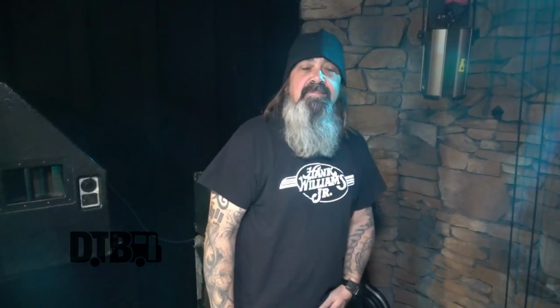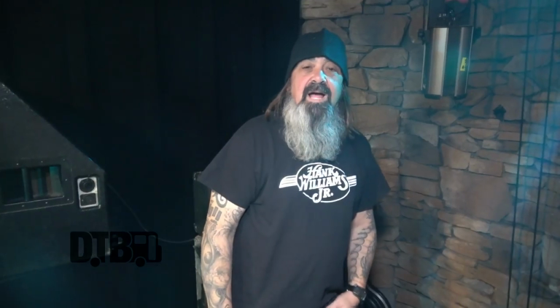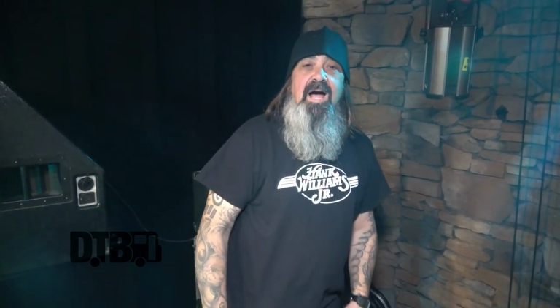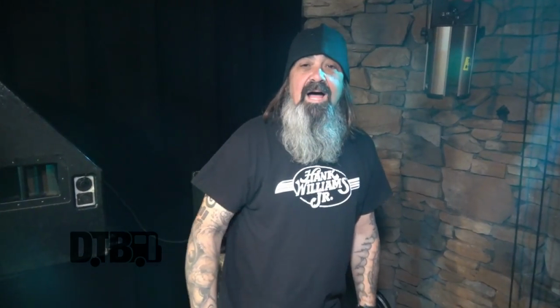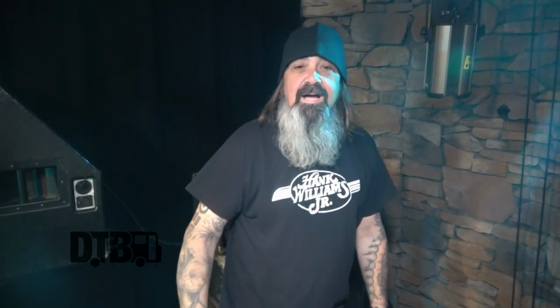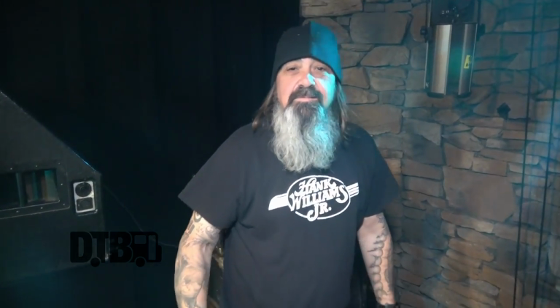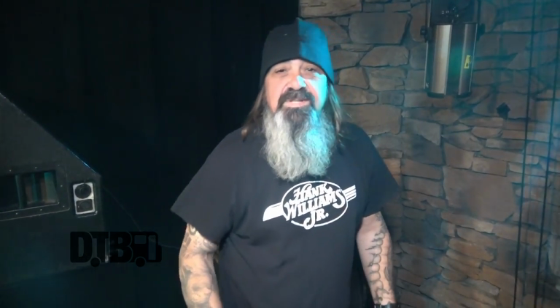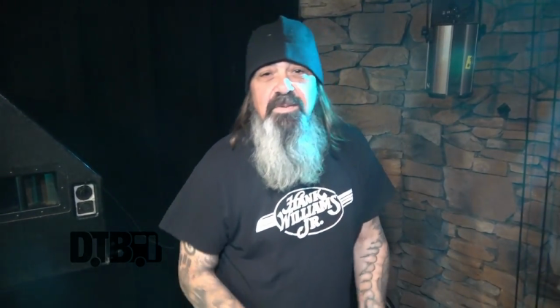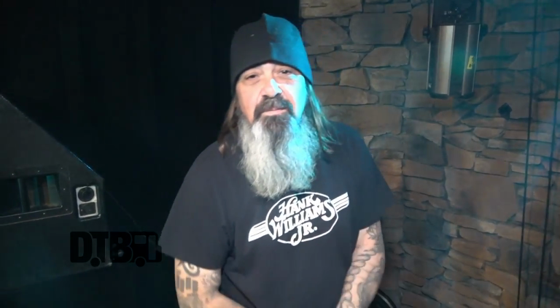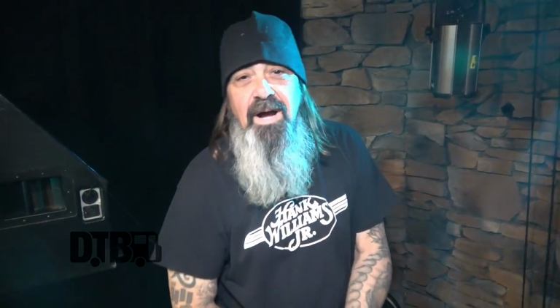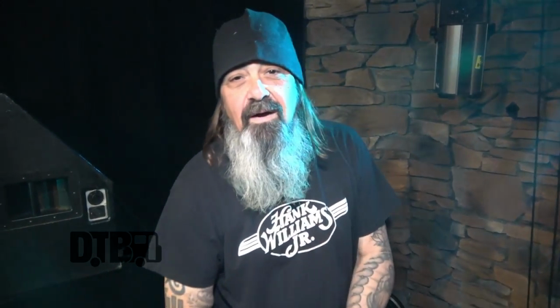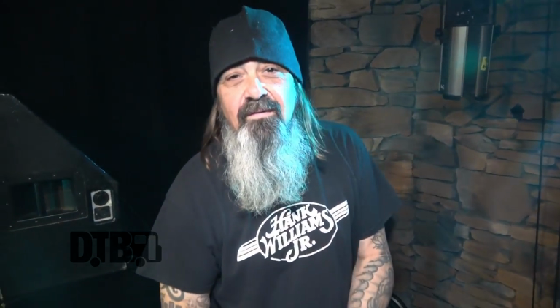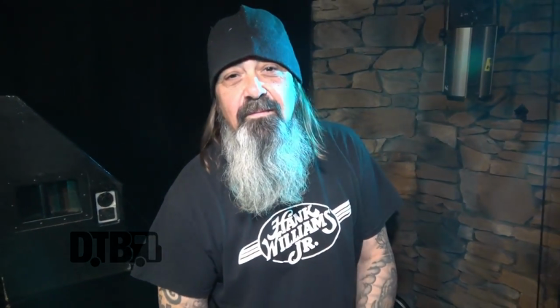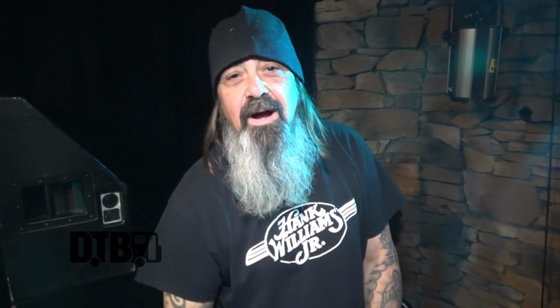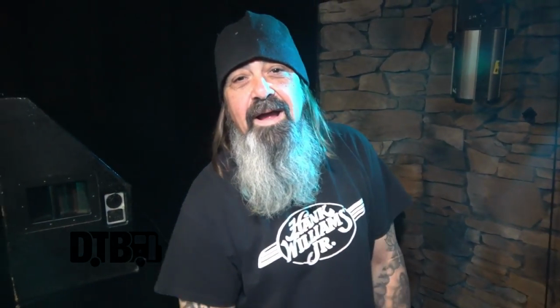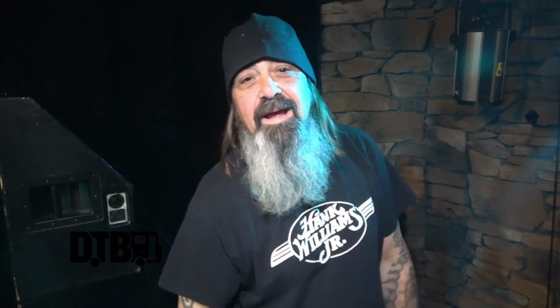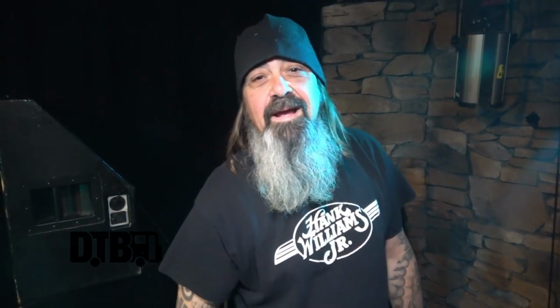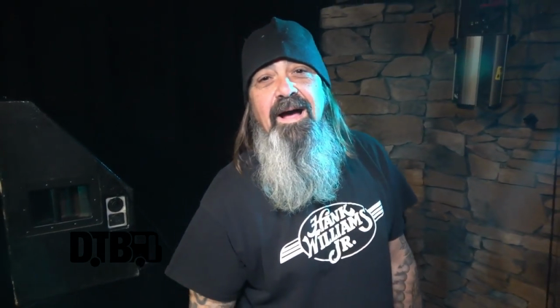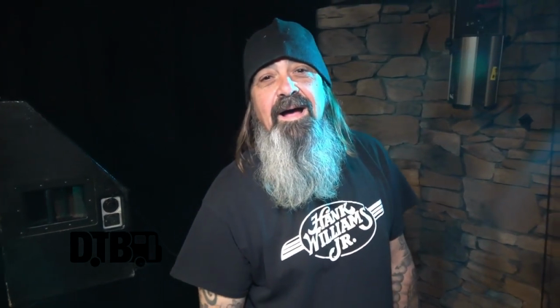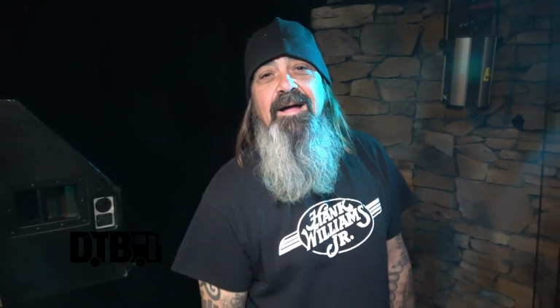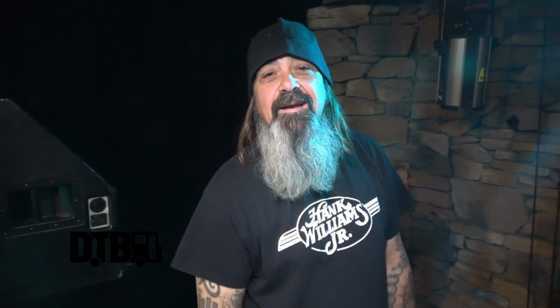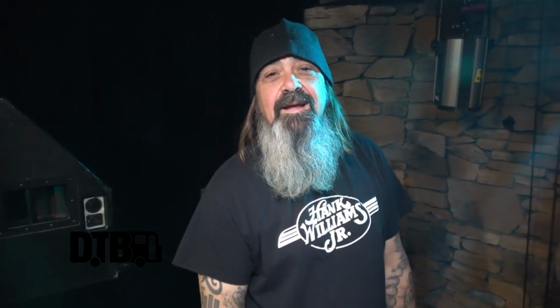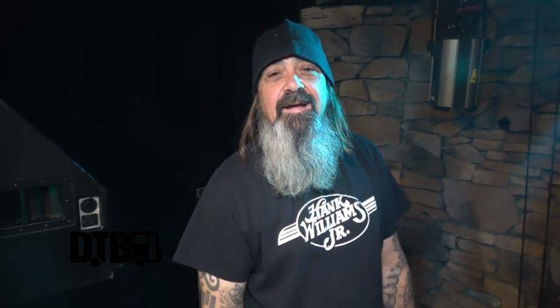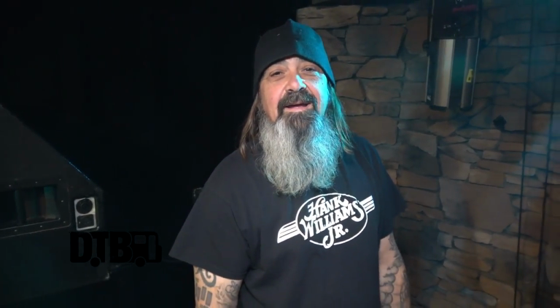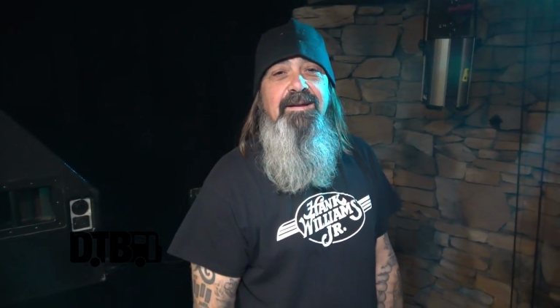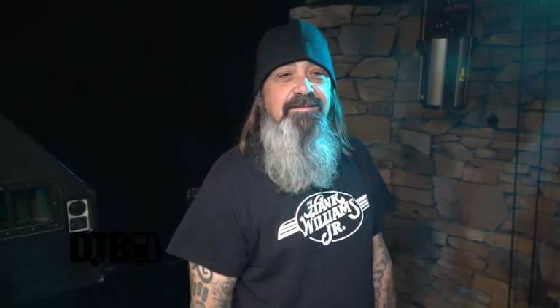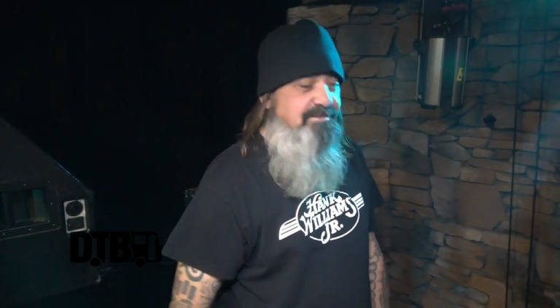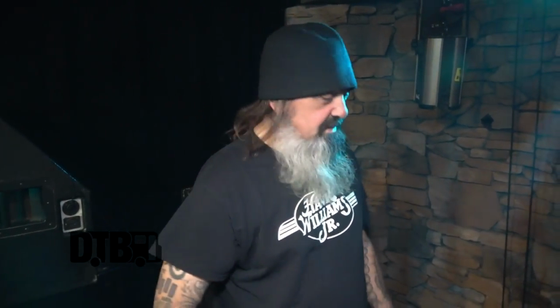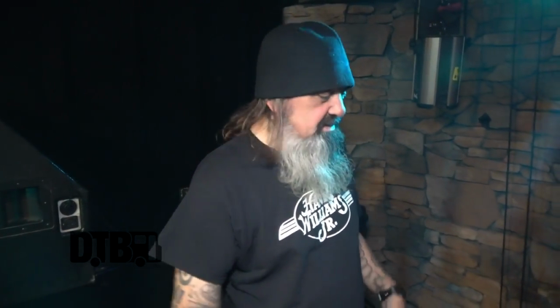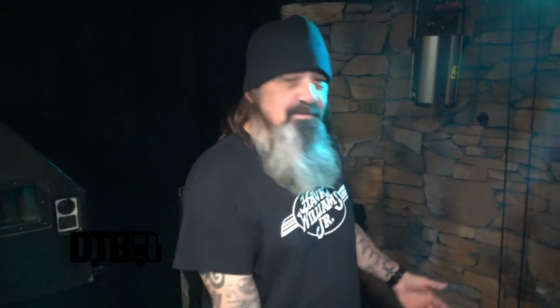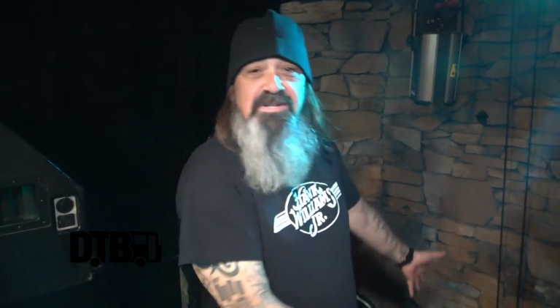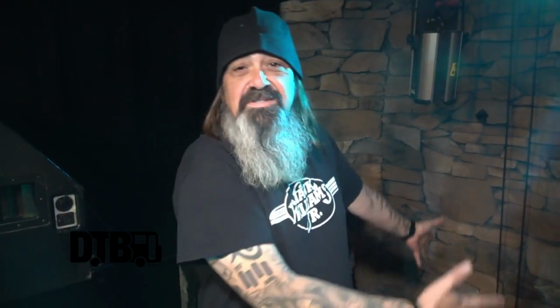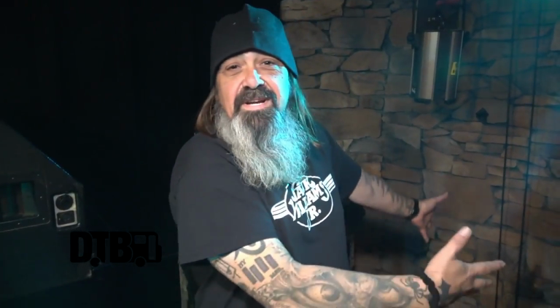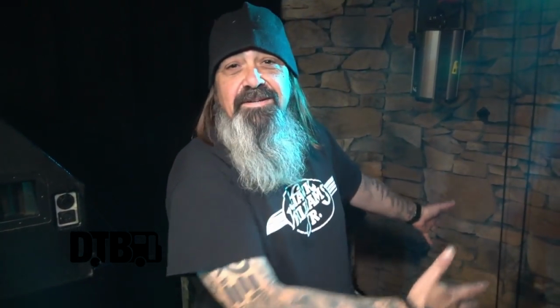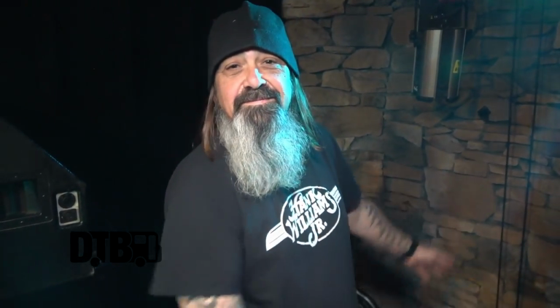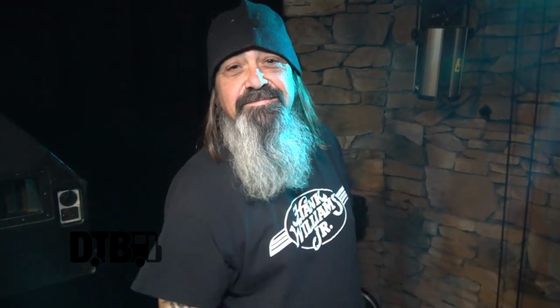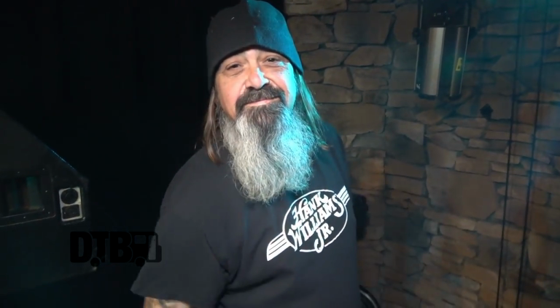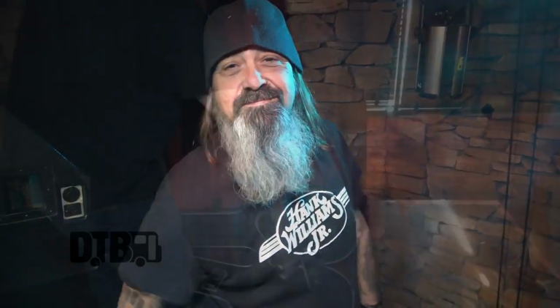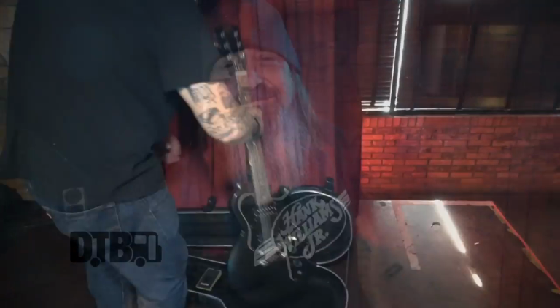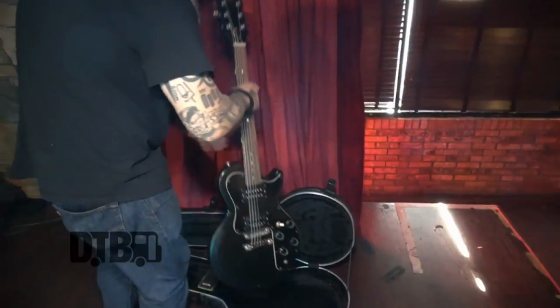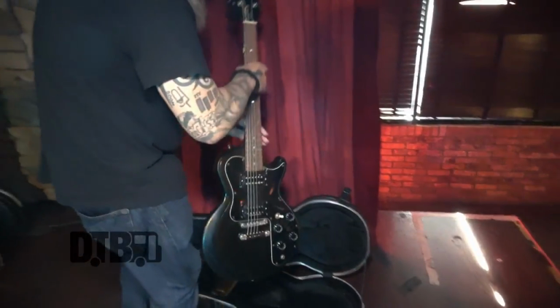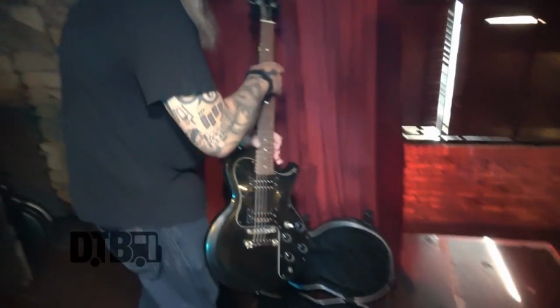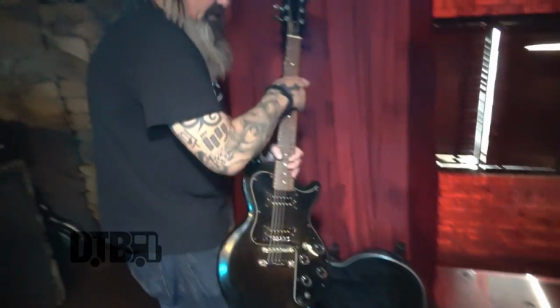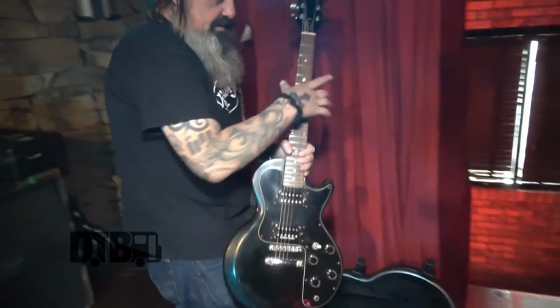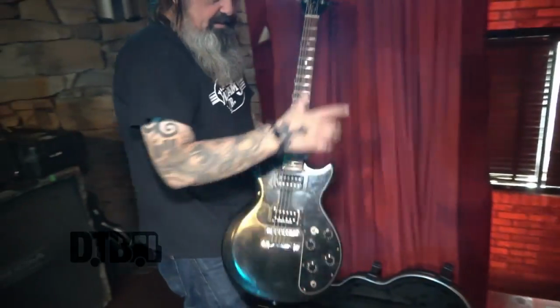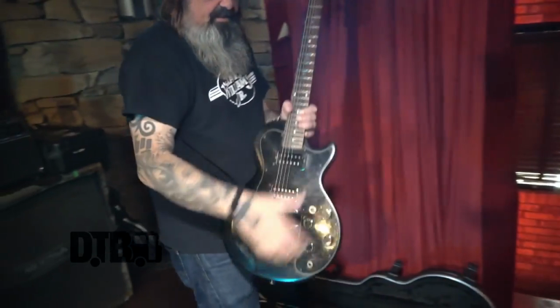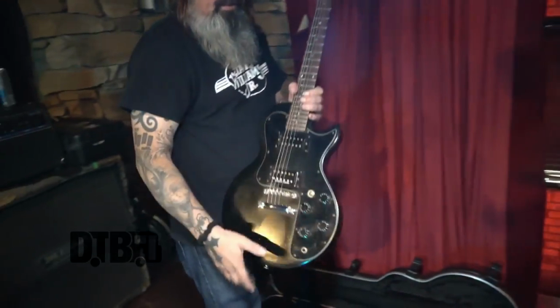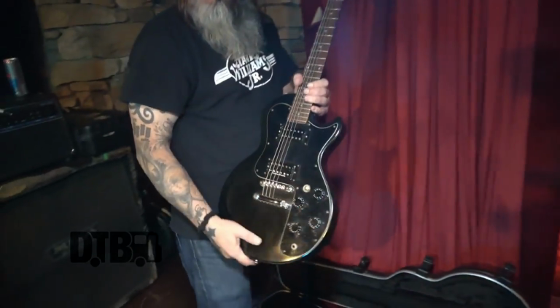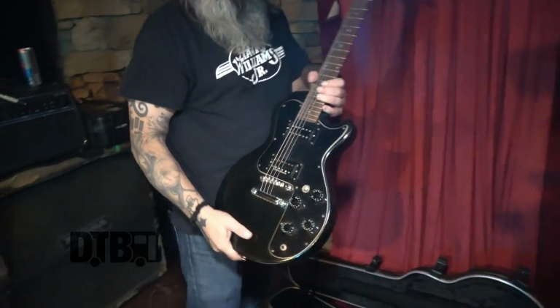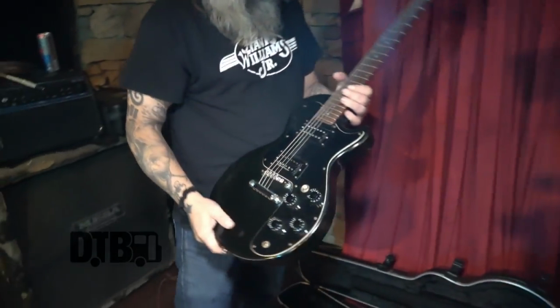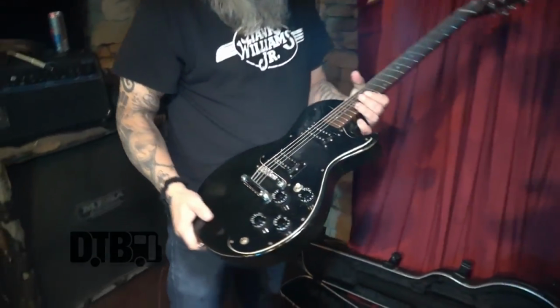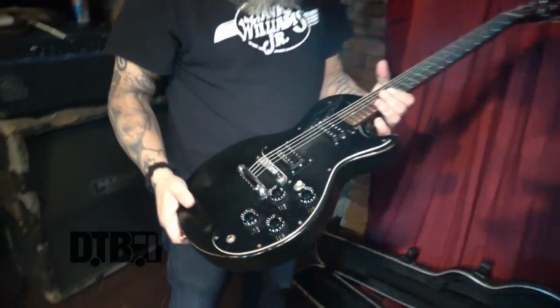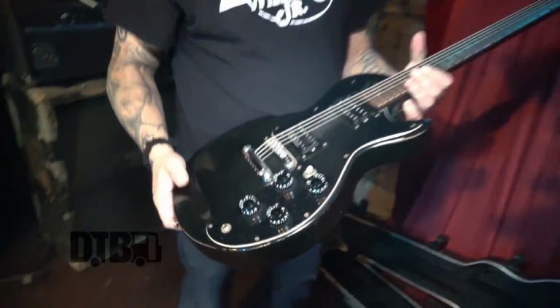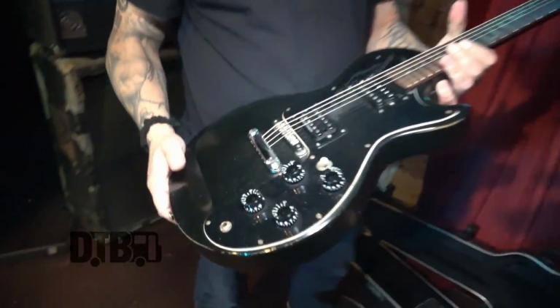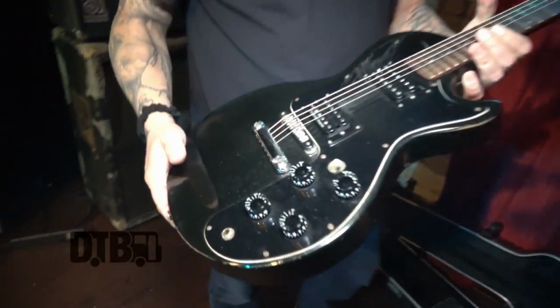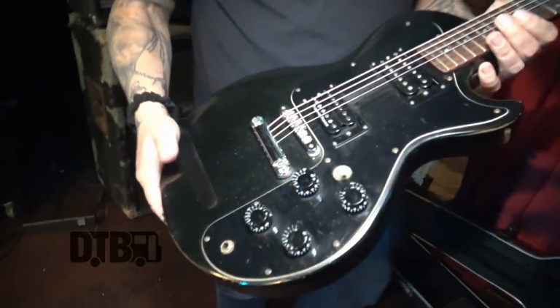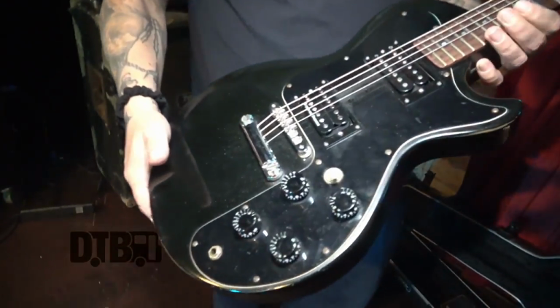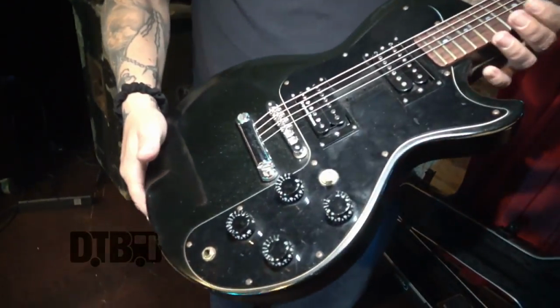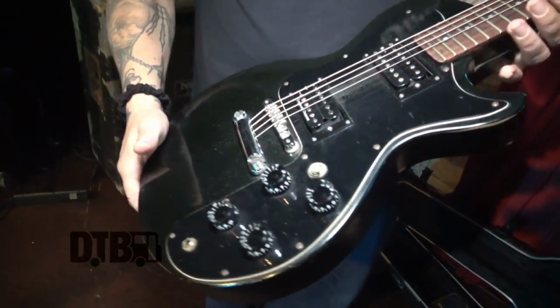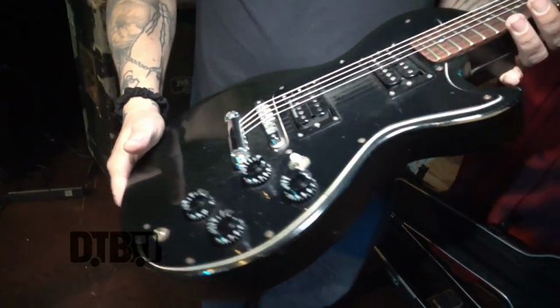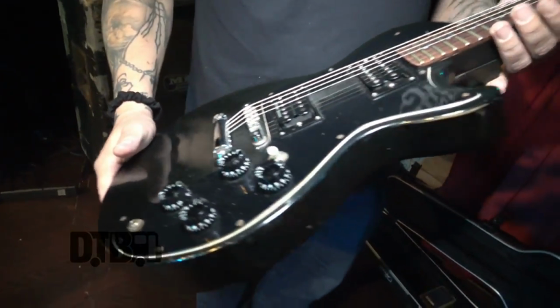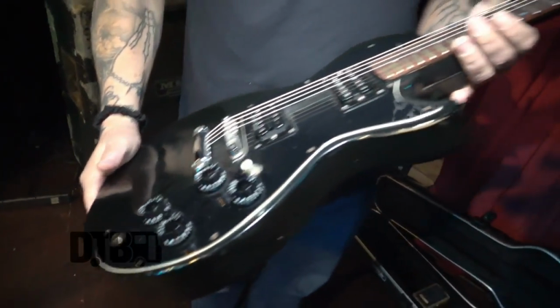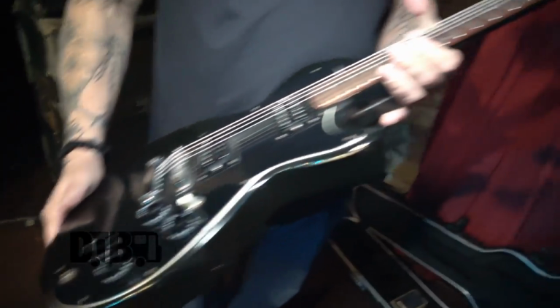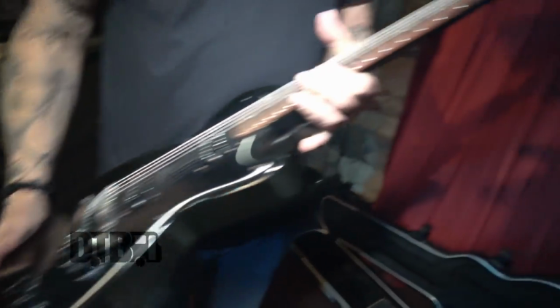Hi, I'm Jimmy Bauer from I Hate God, and this is my shit. Alright, this is my guitar. It's a Gibson Sonics.